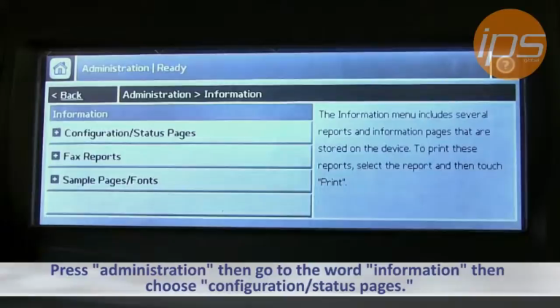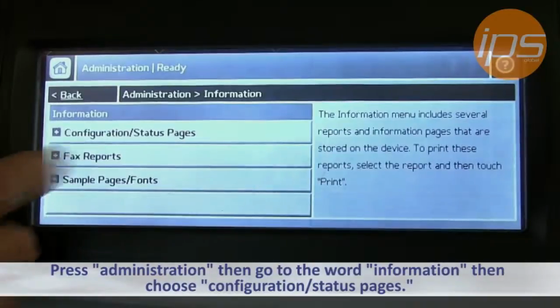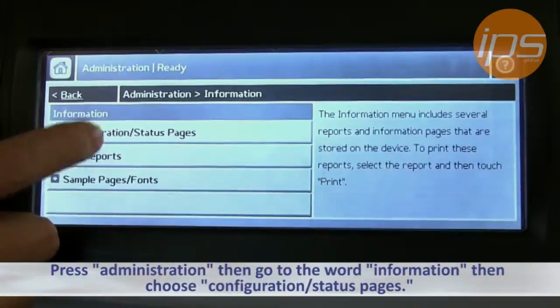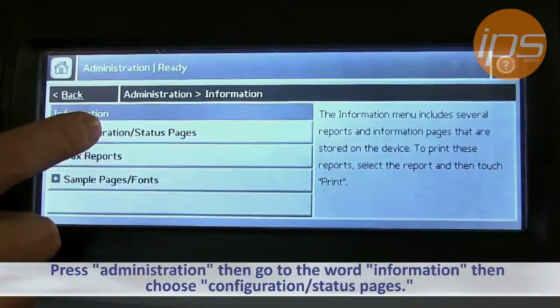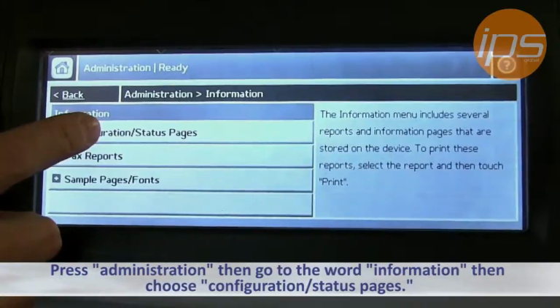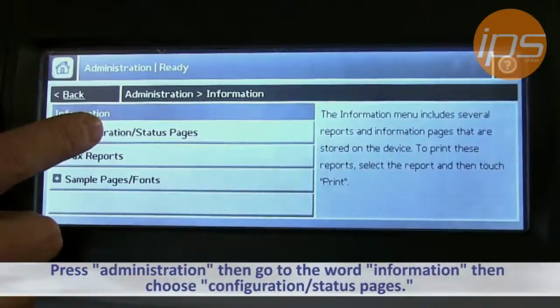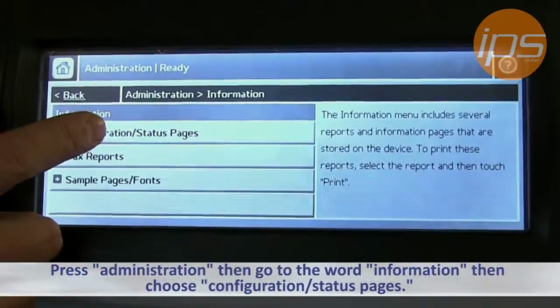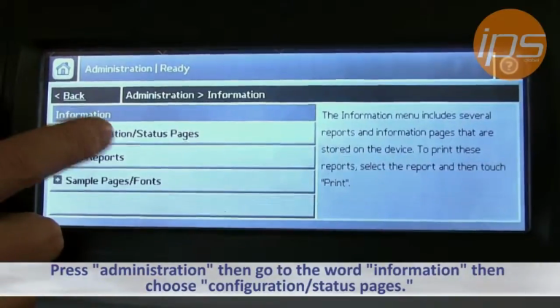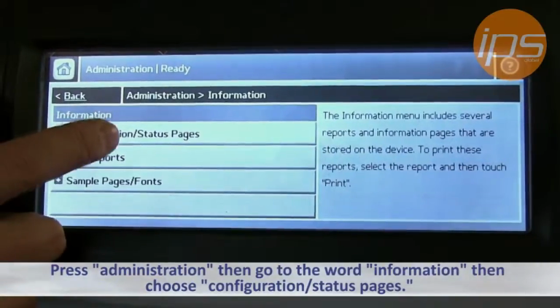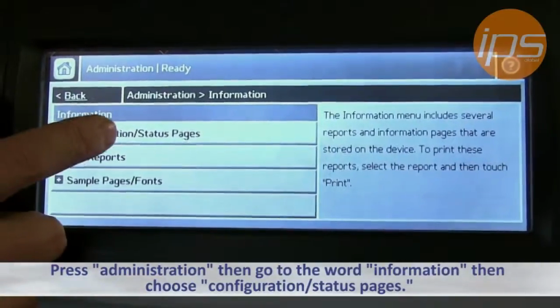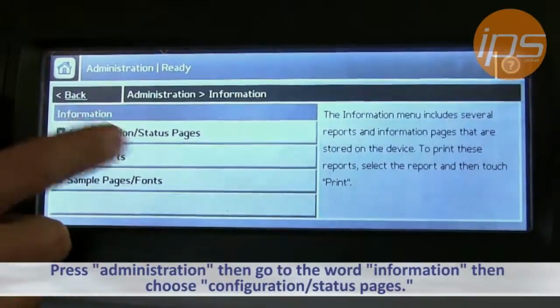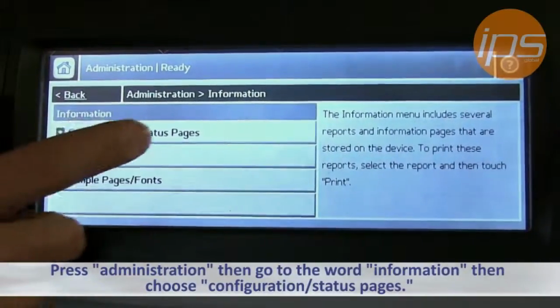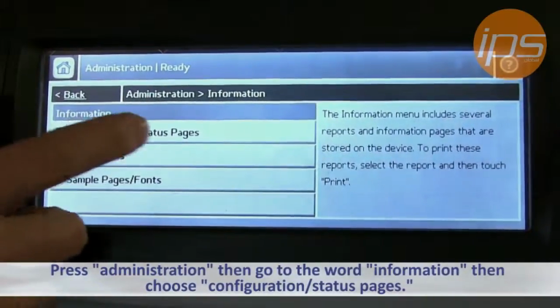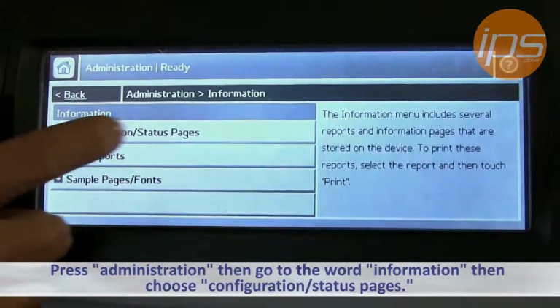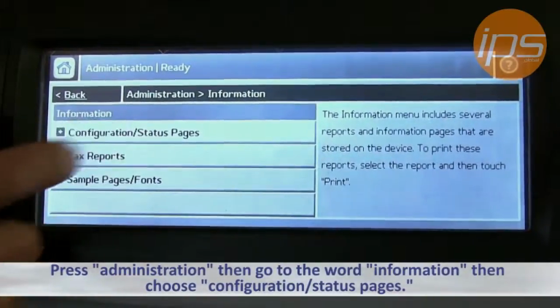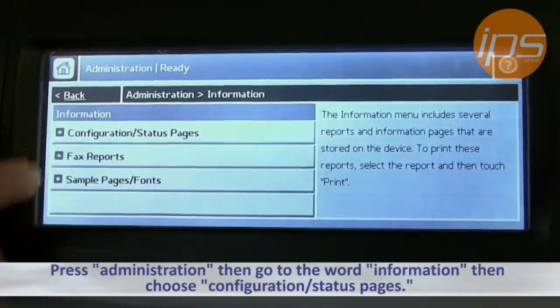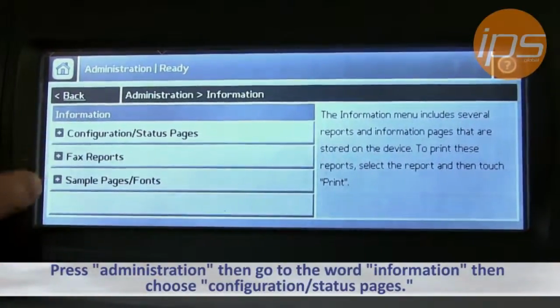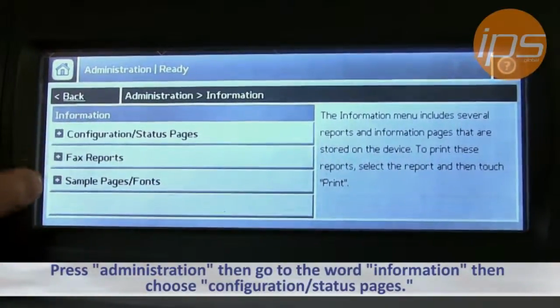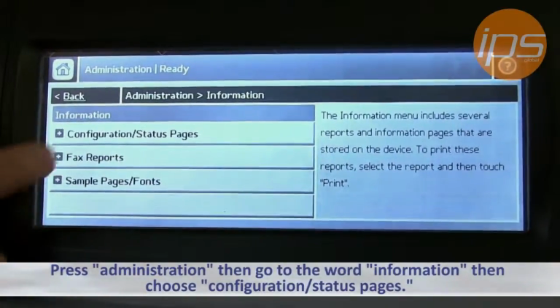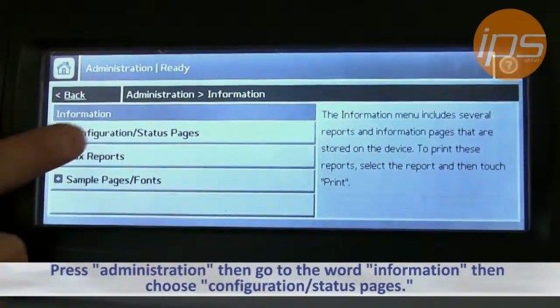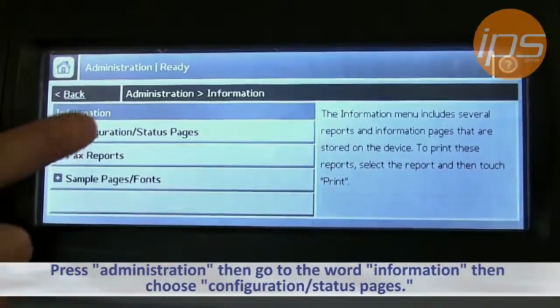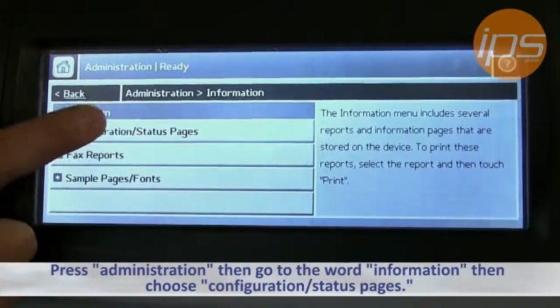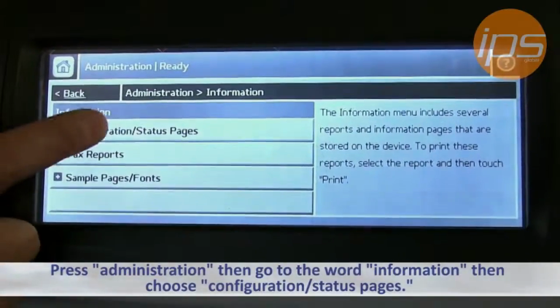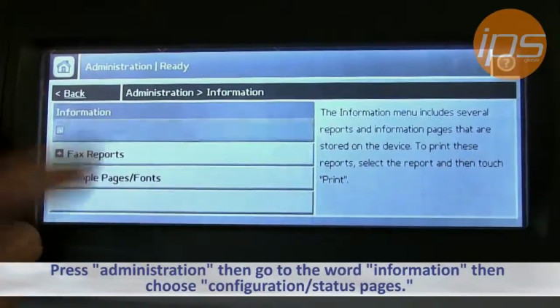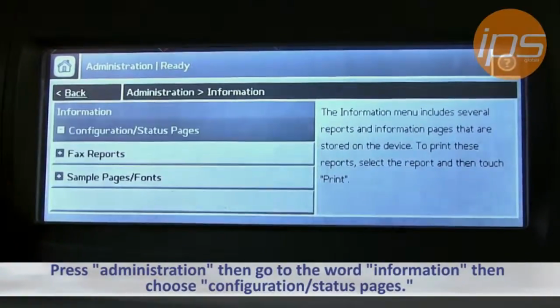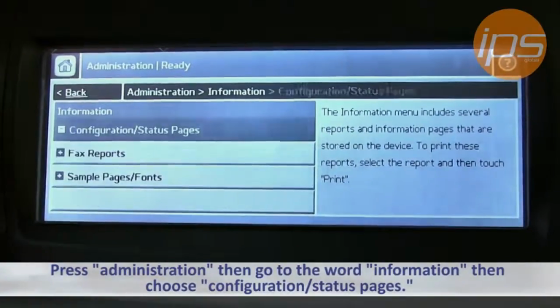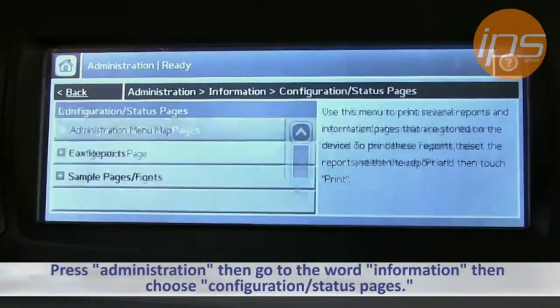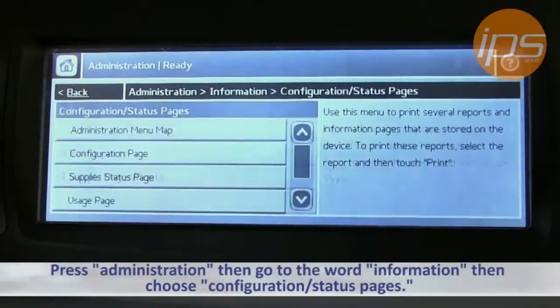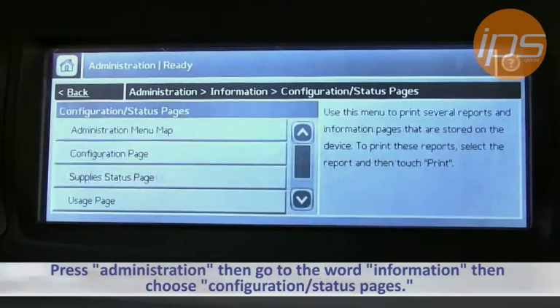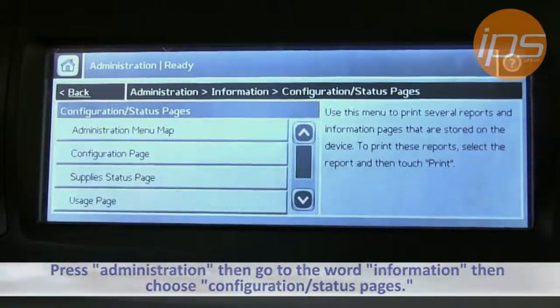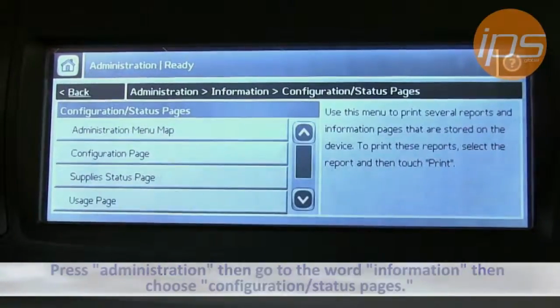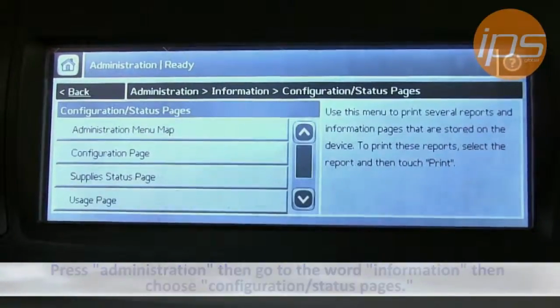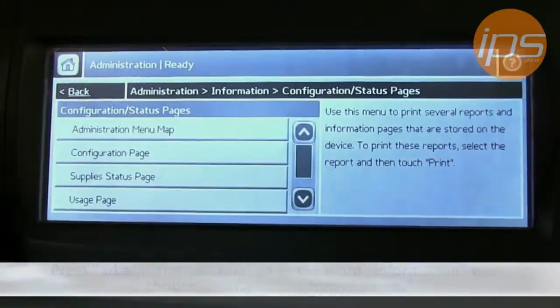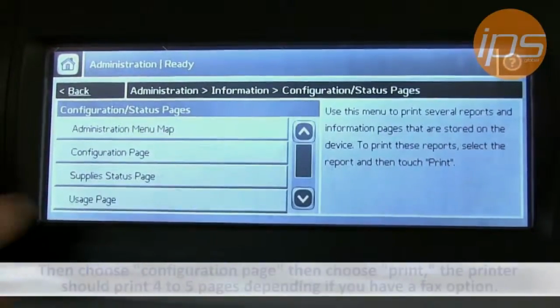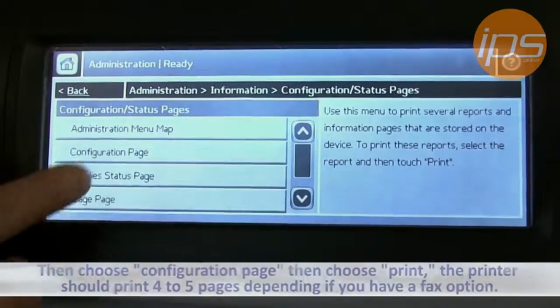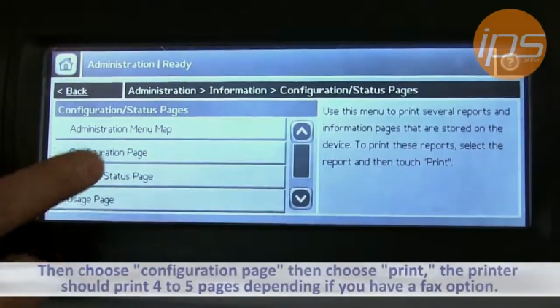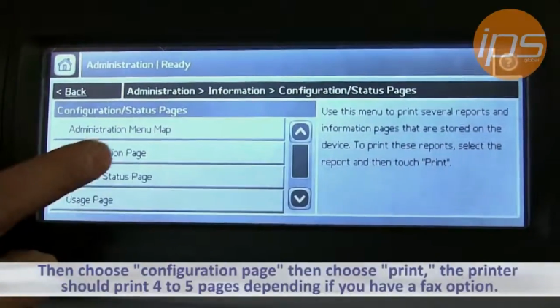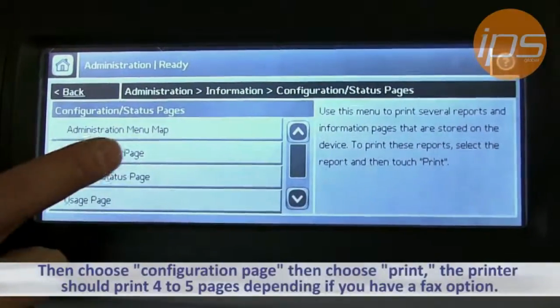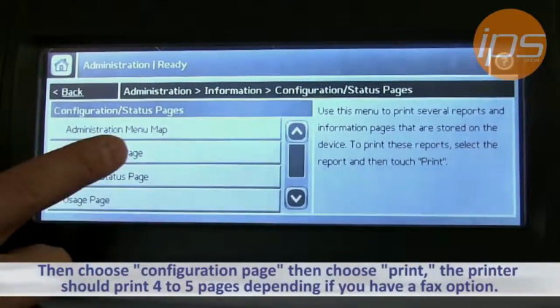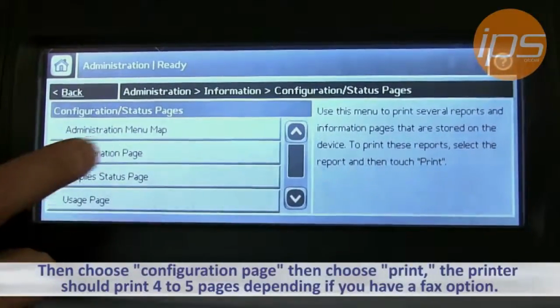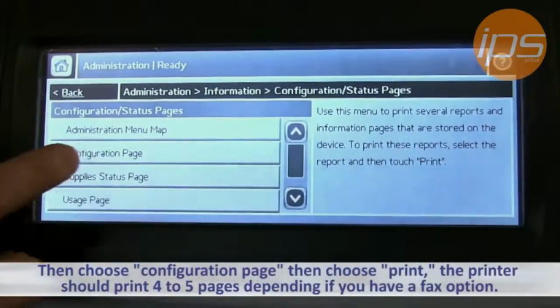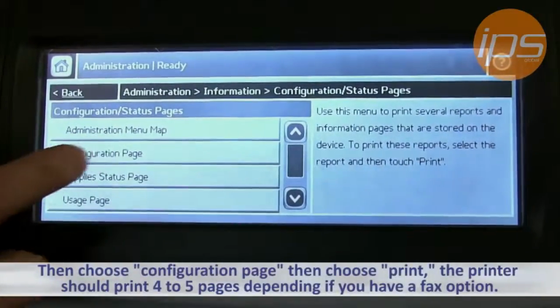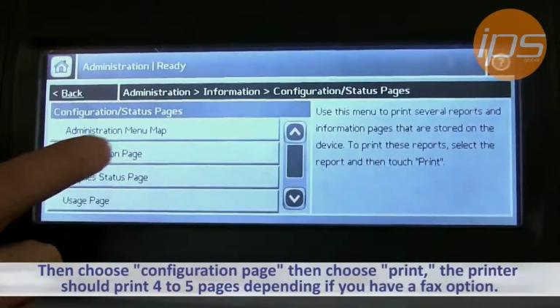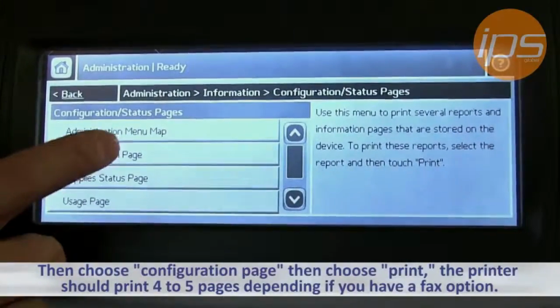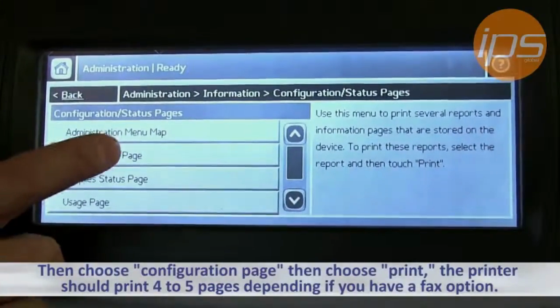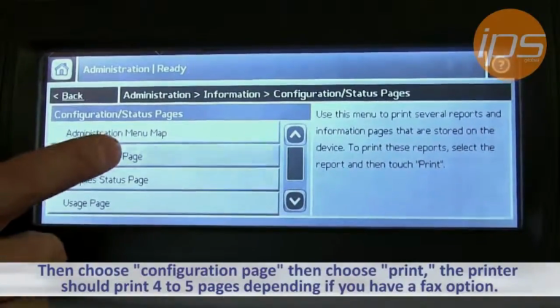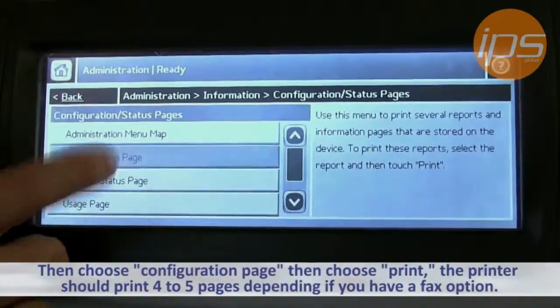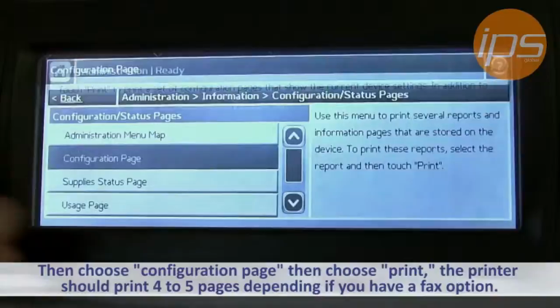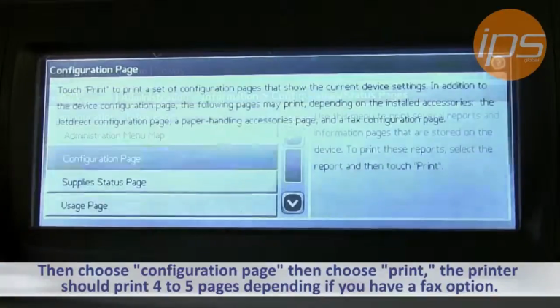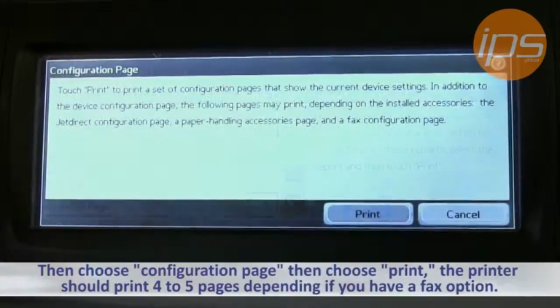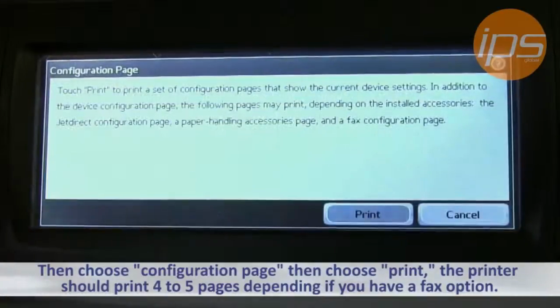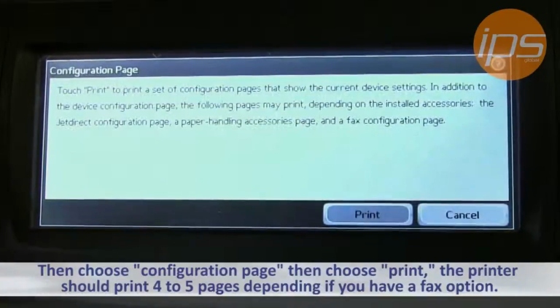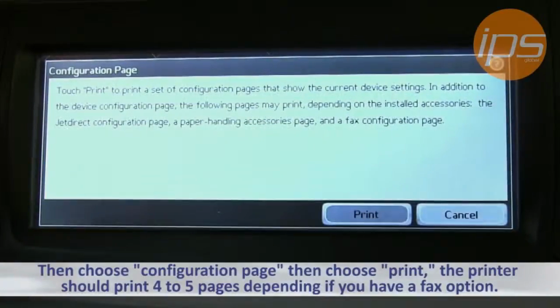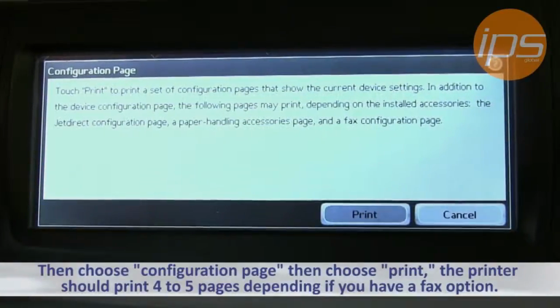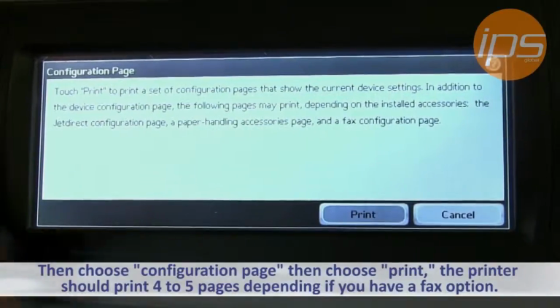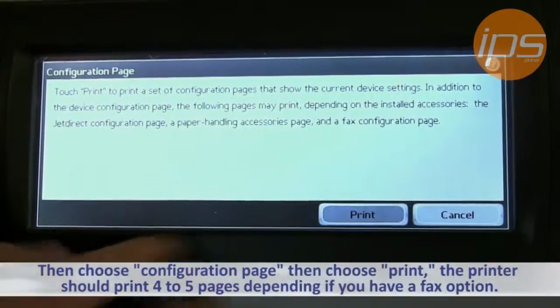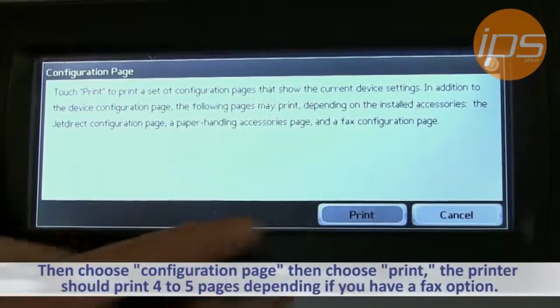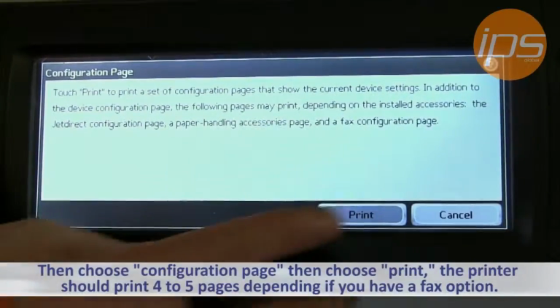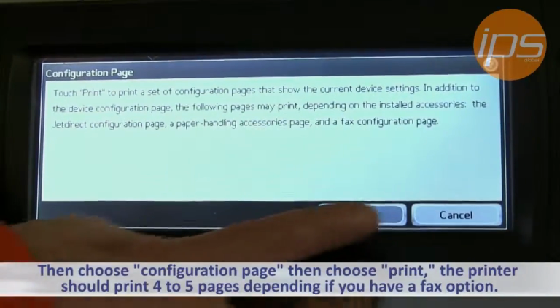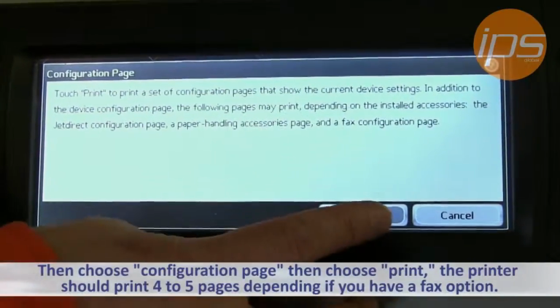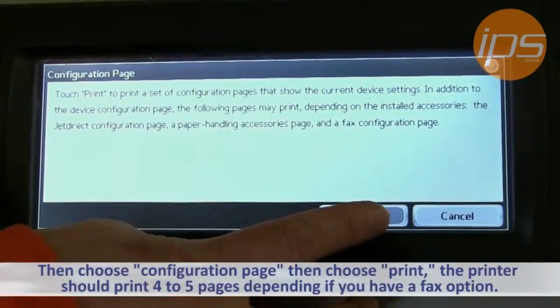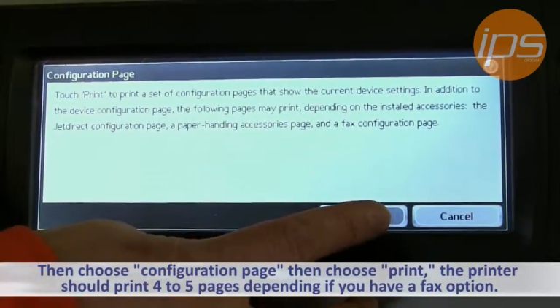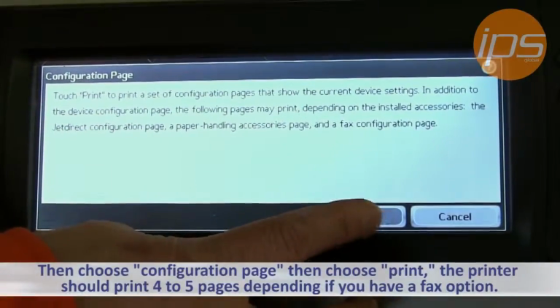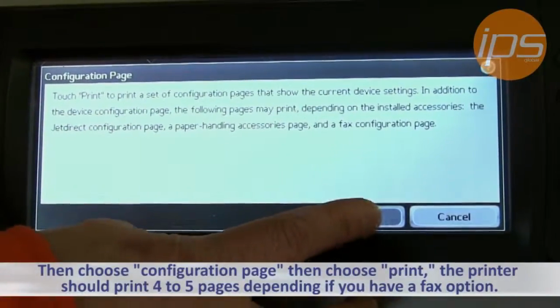Then choose Configuration Status Pages, then choose Configuration Page, then choose Print.